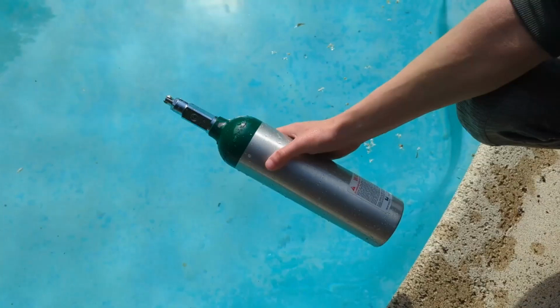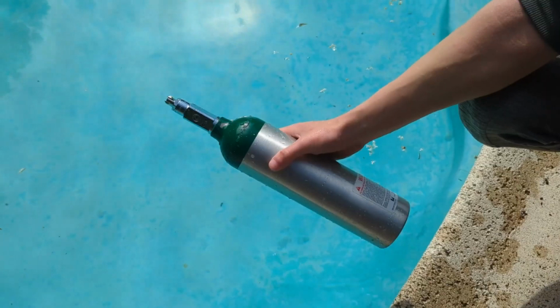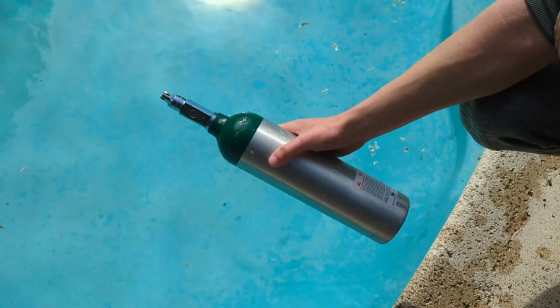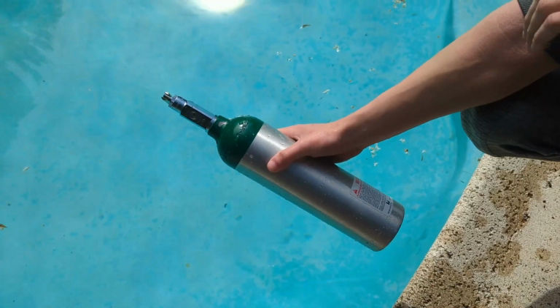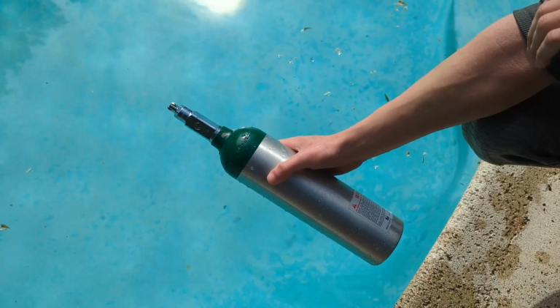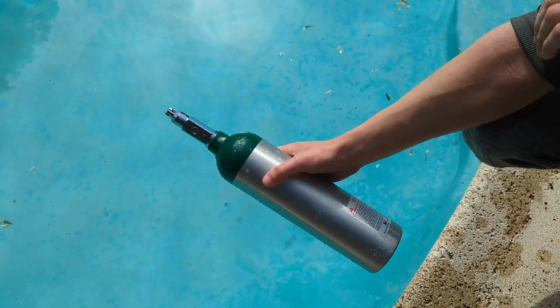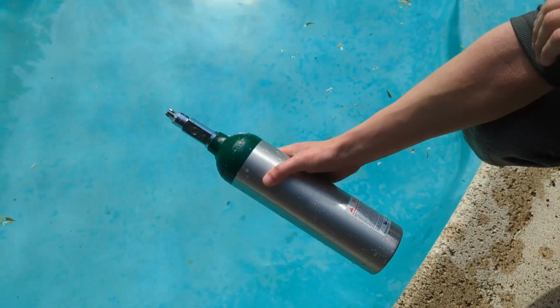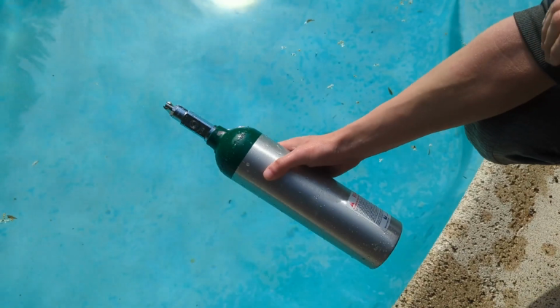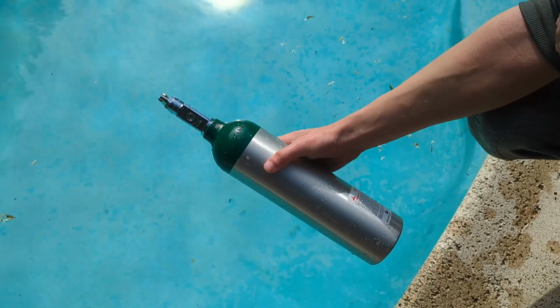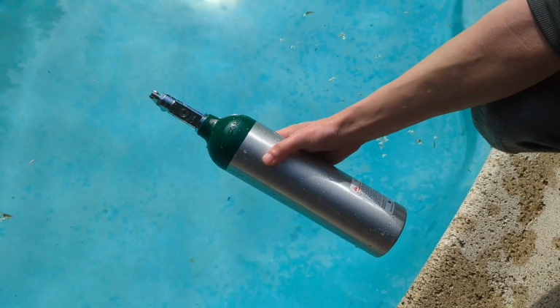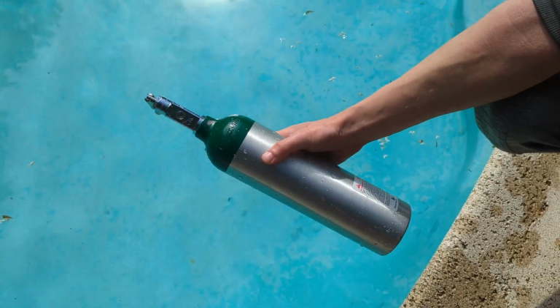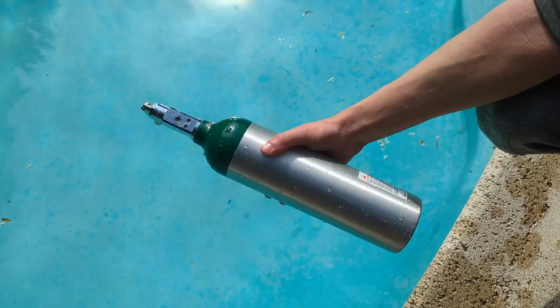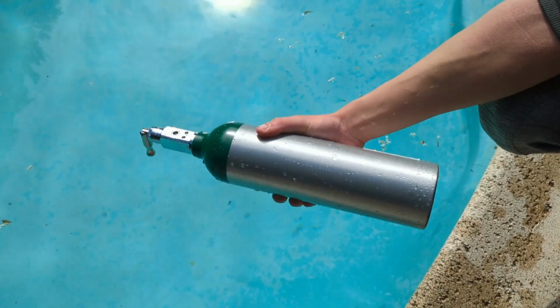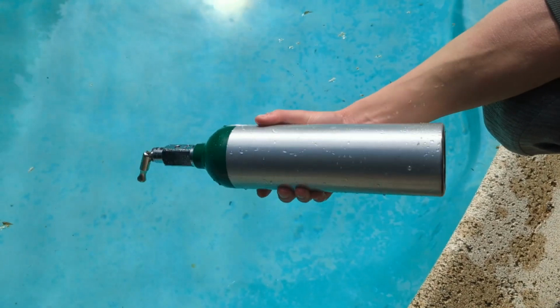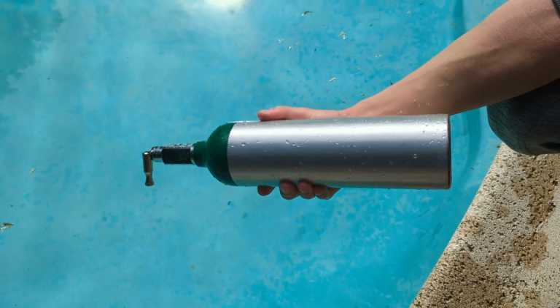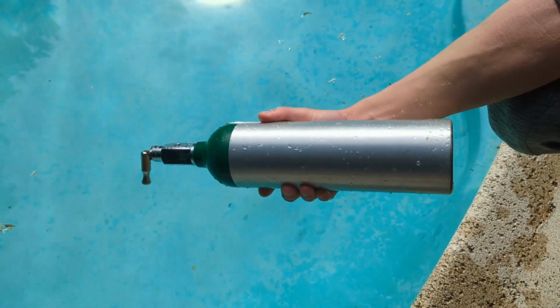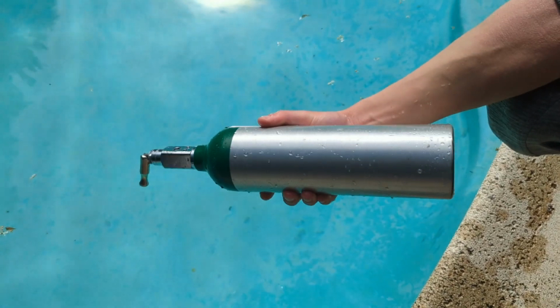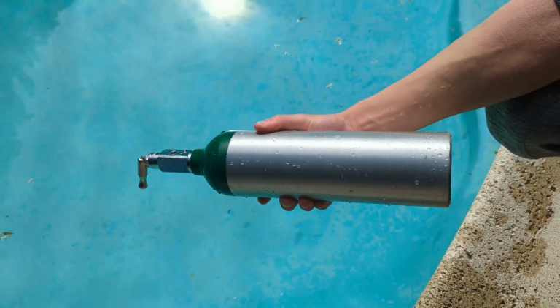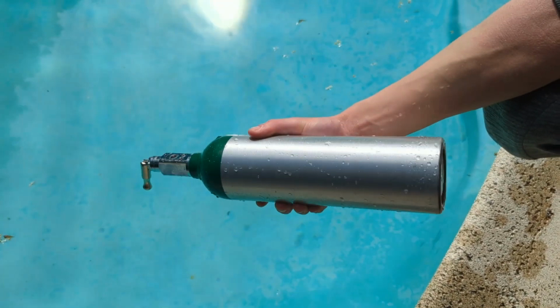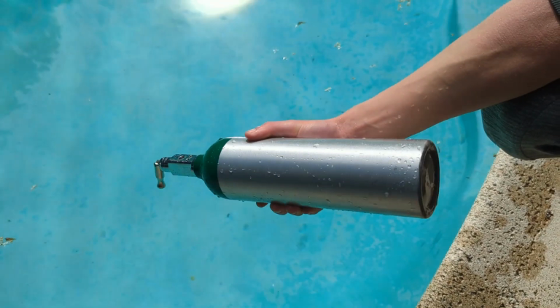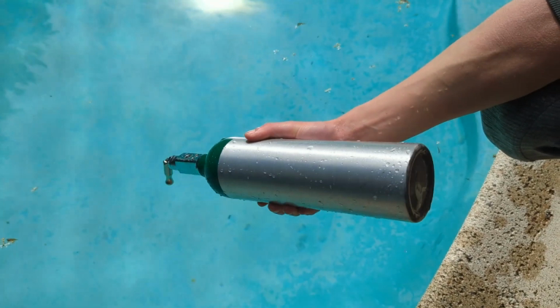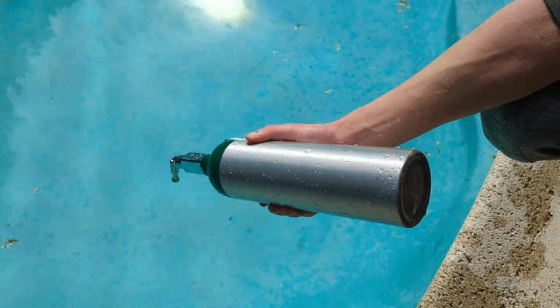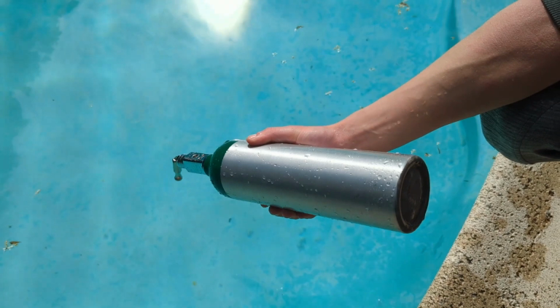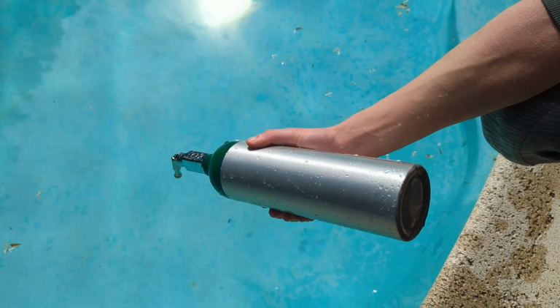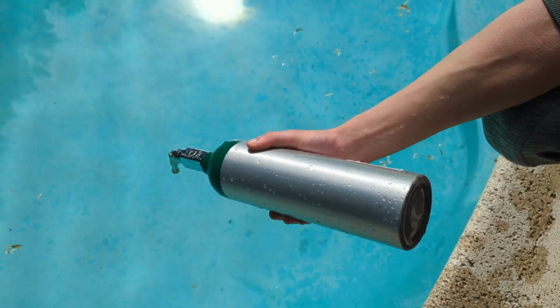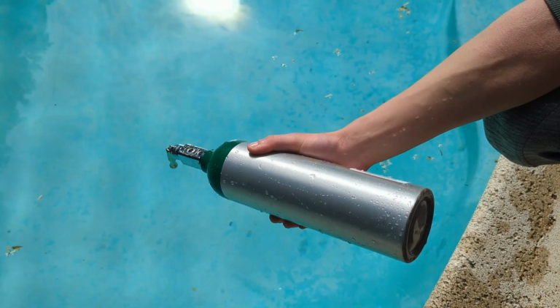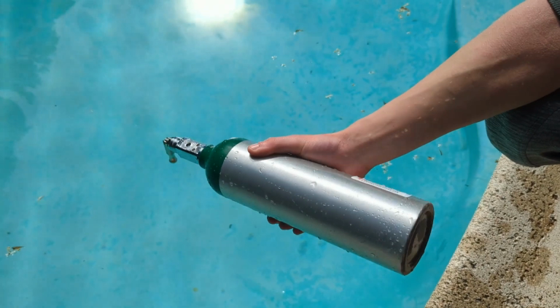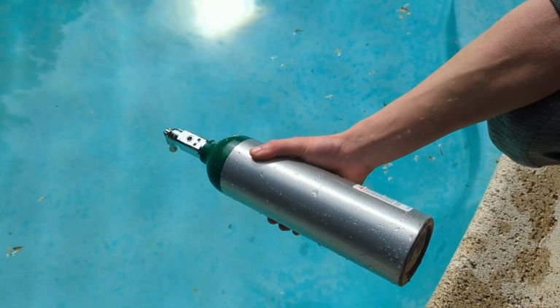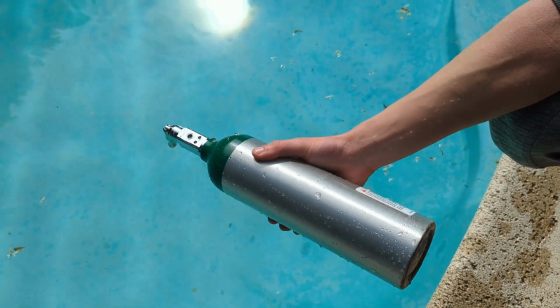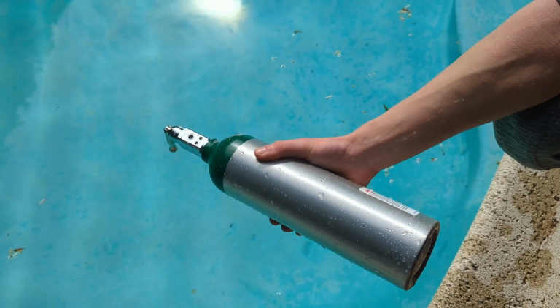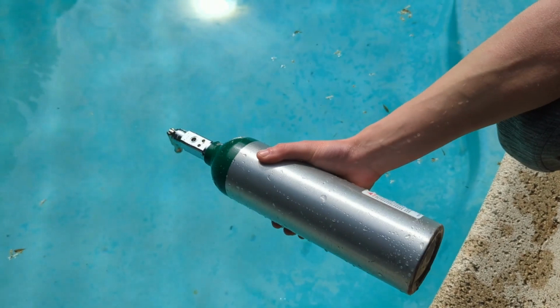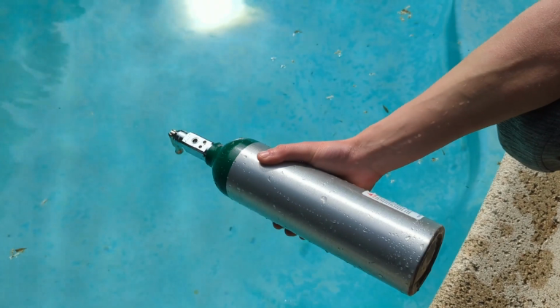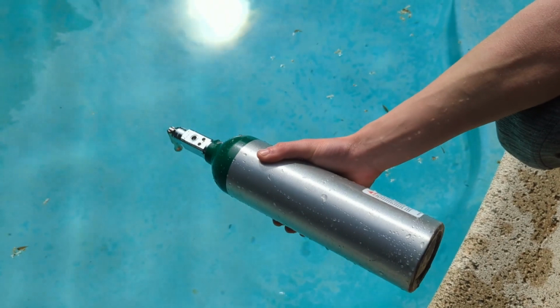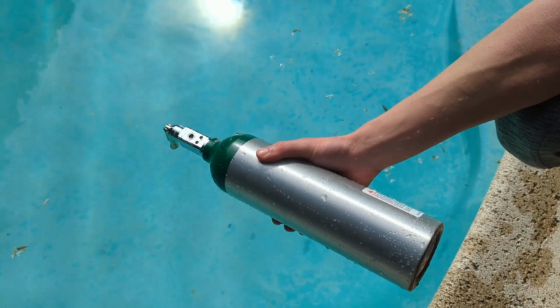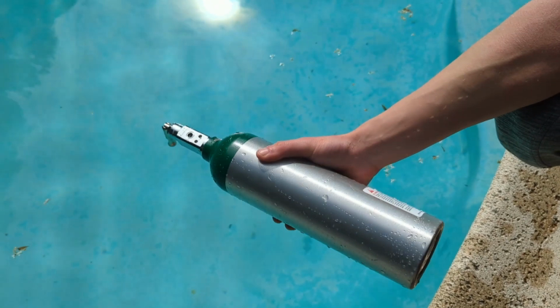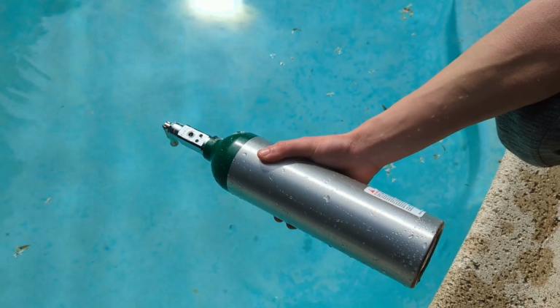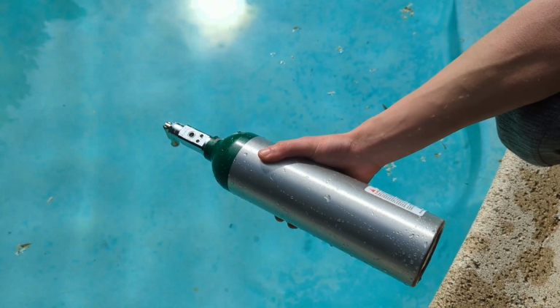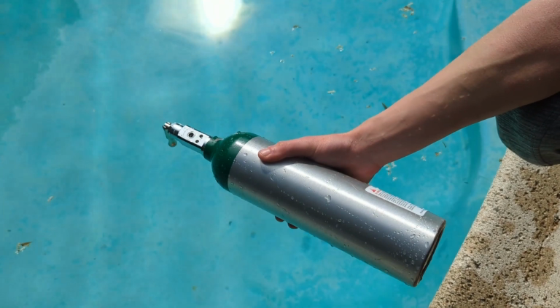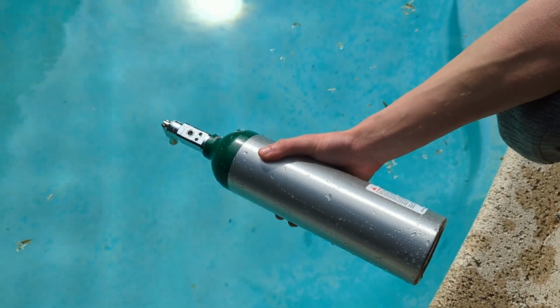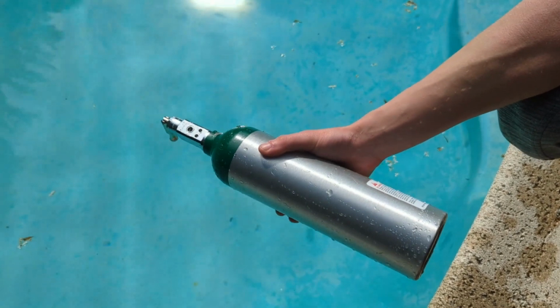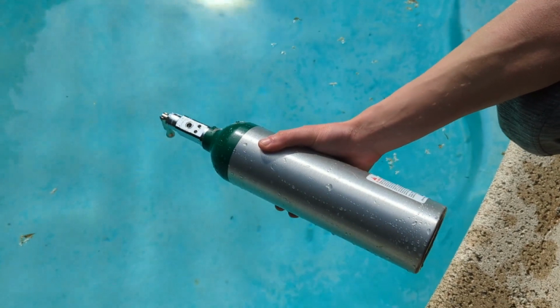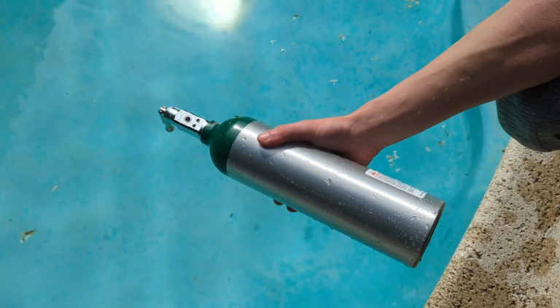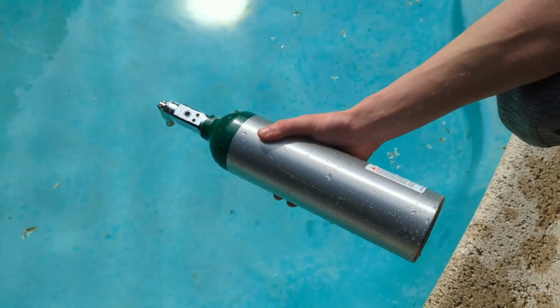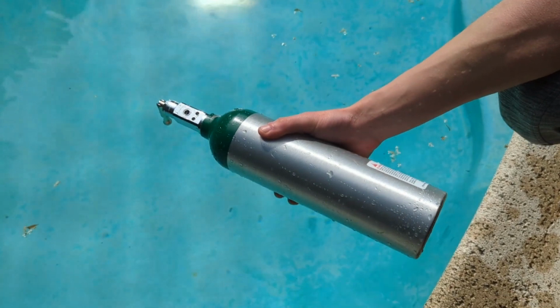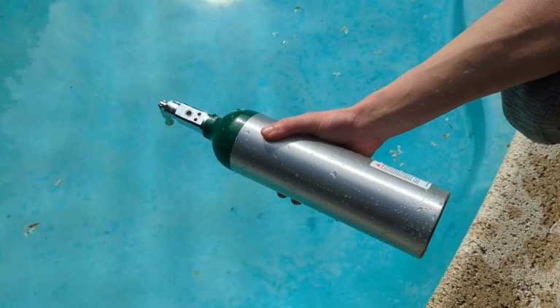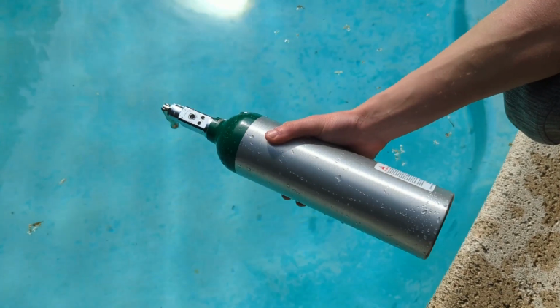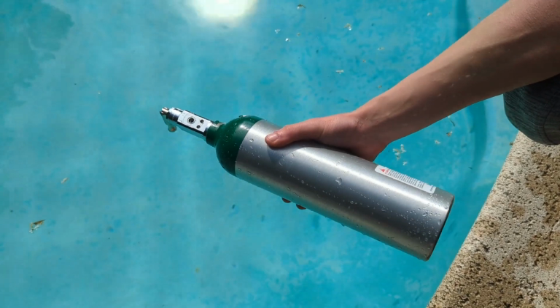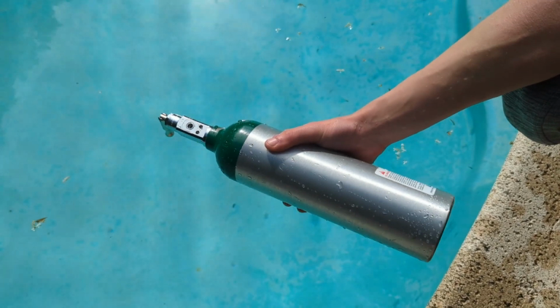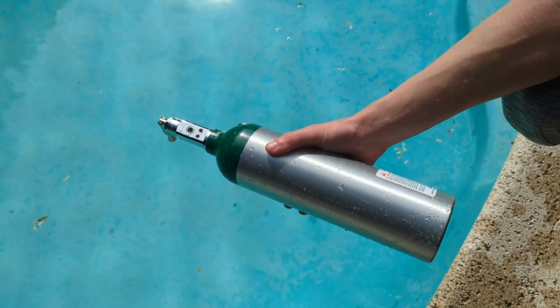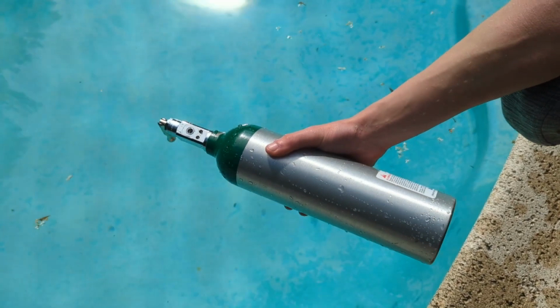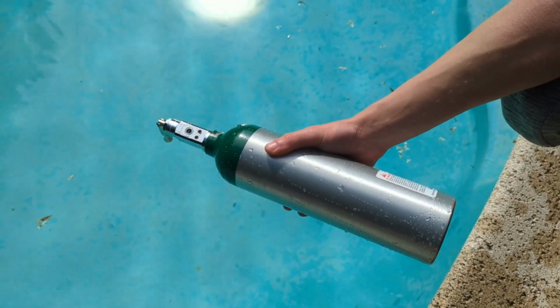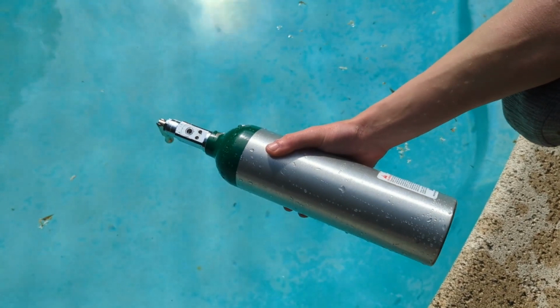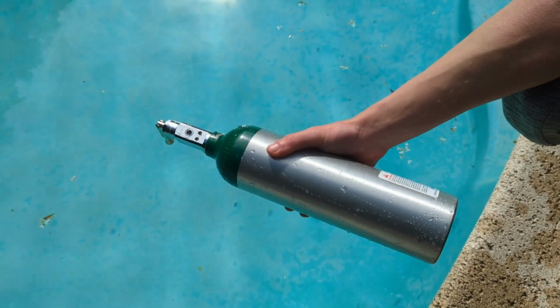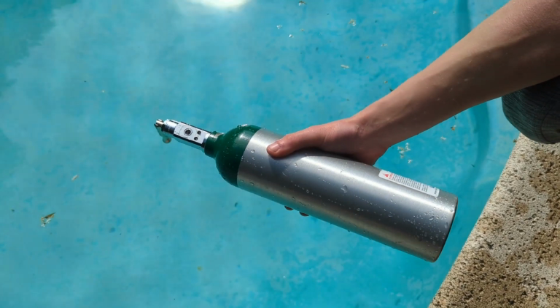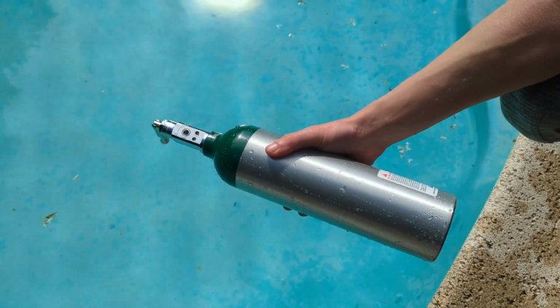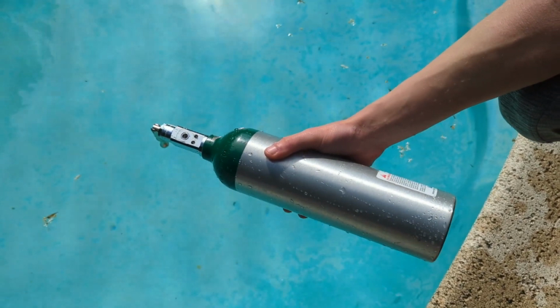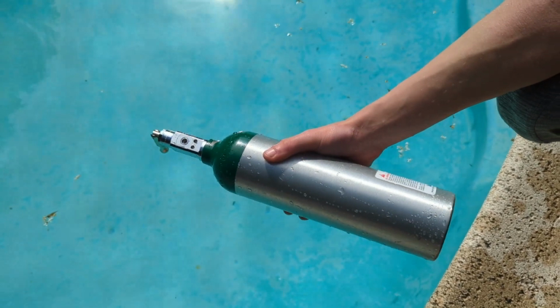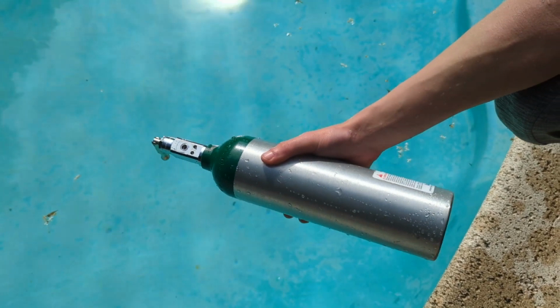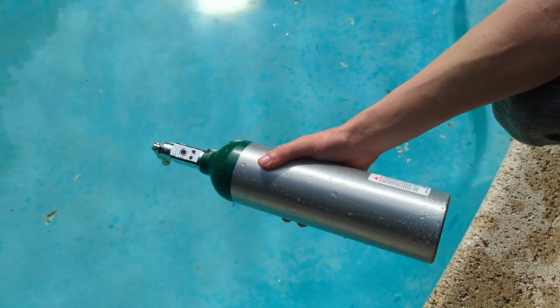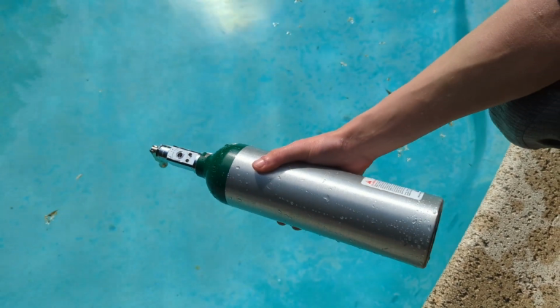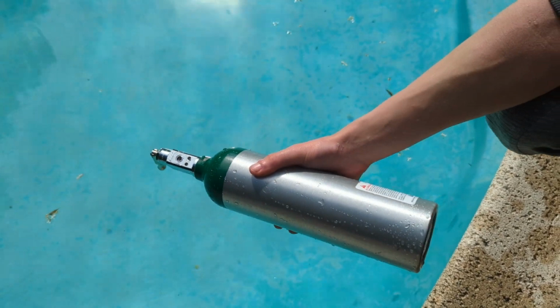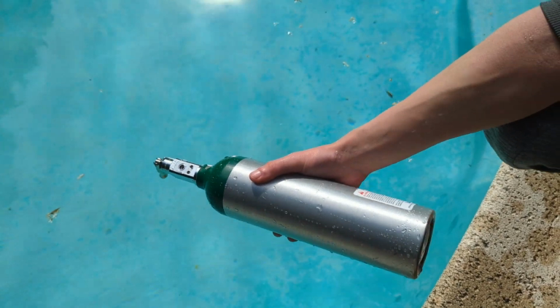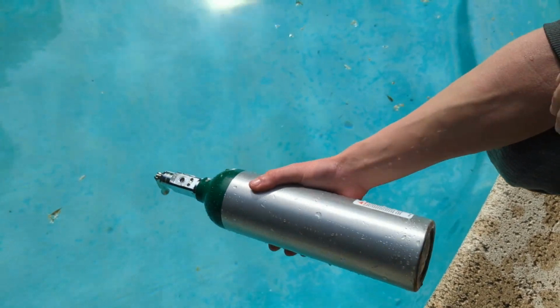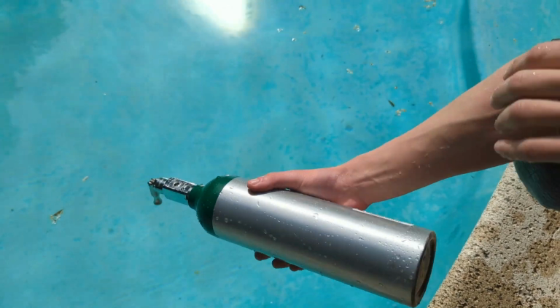So we got the oxygen tank and it's full, but I don't really want to transport it like this to my next filming location, so we're gonna empty it in the pool.